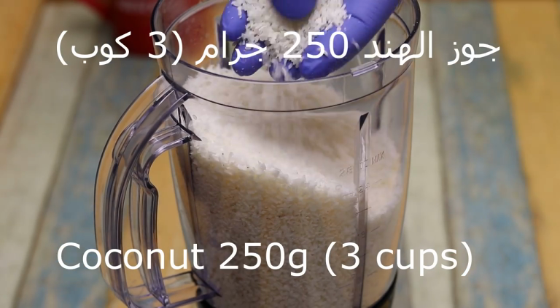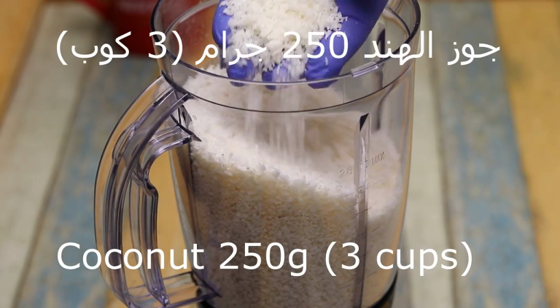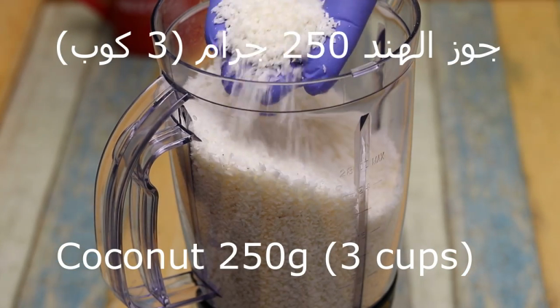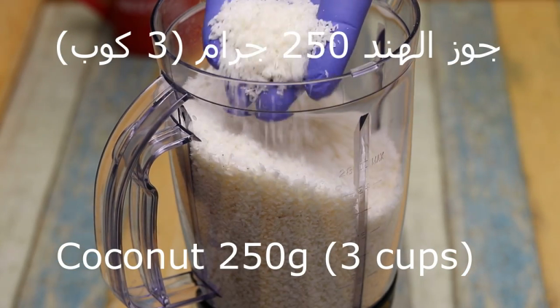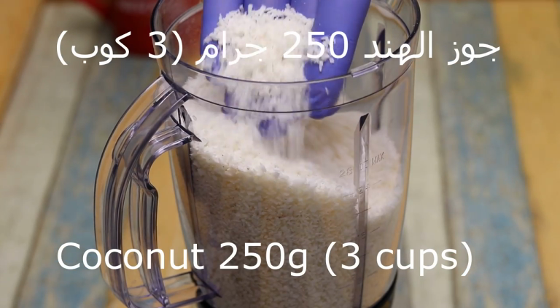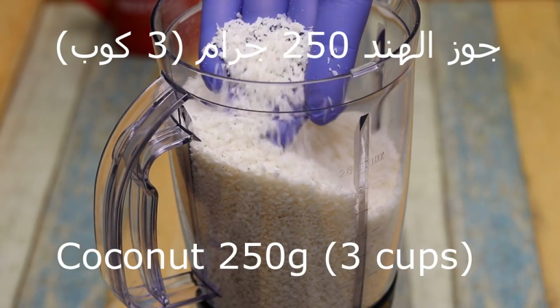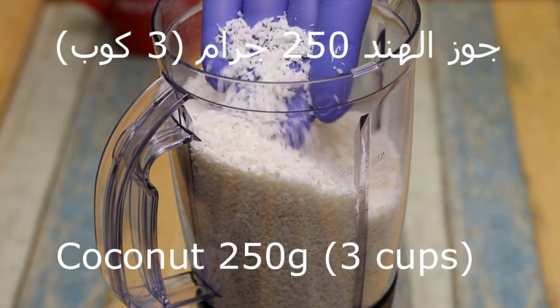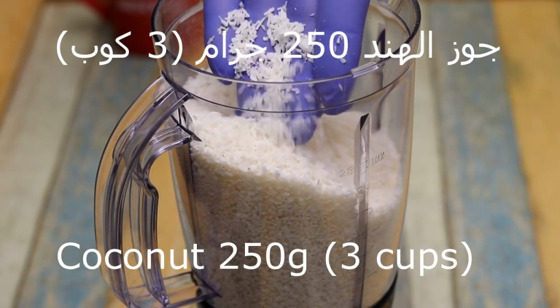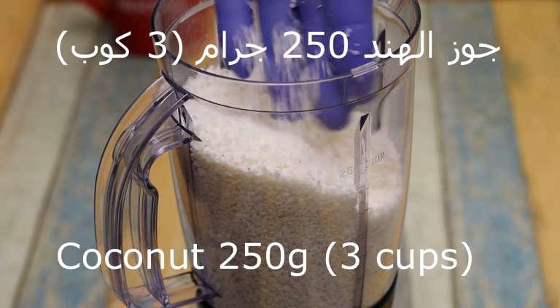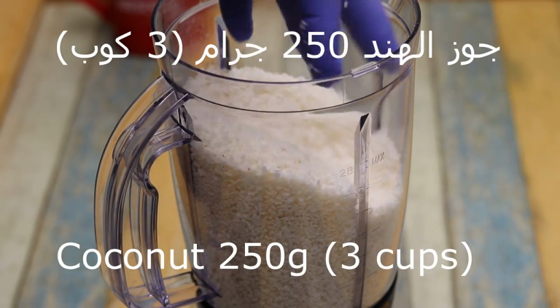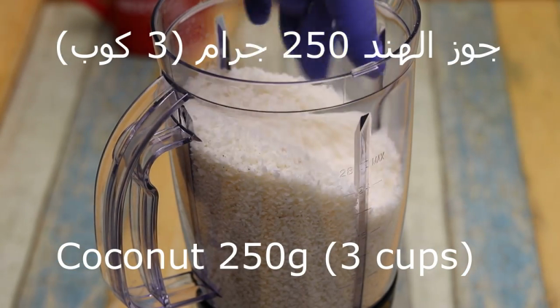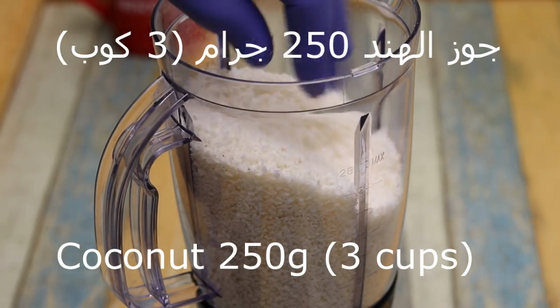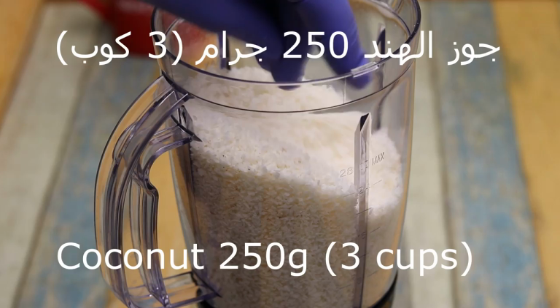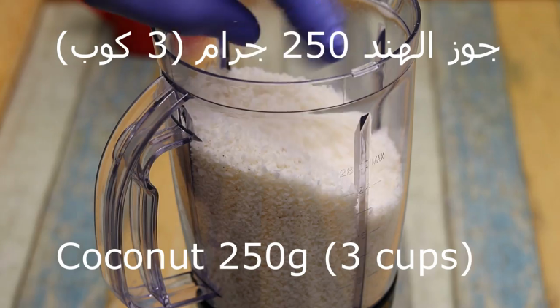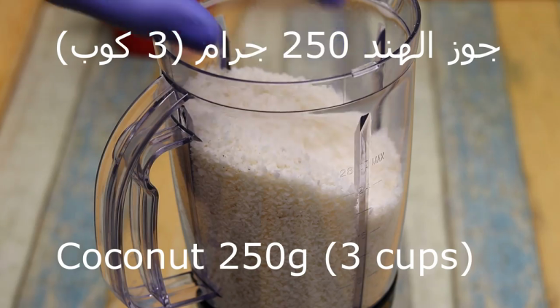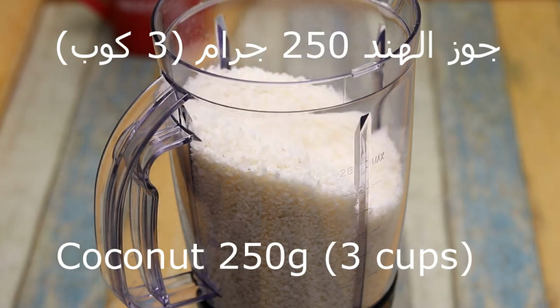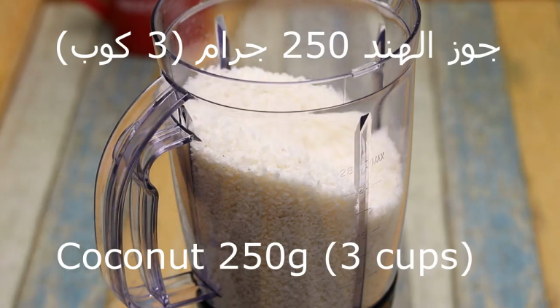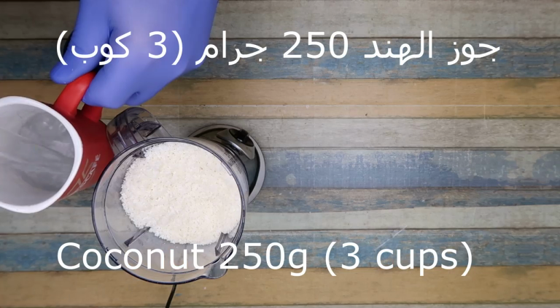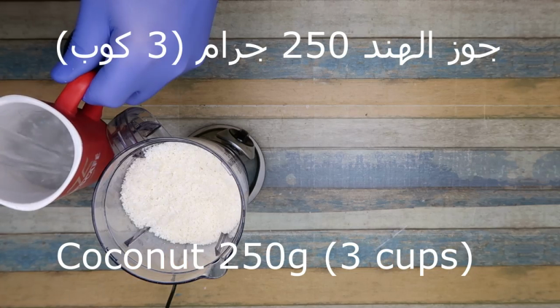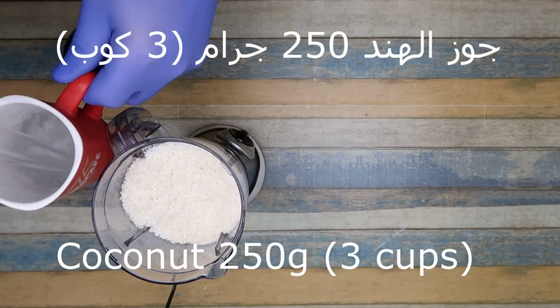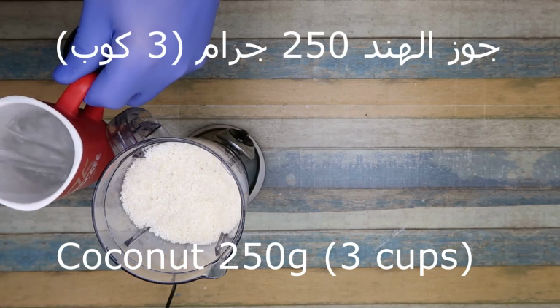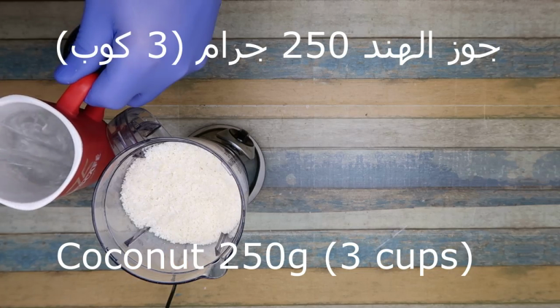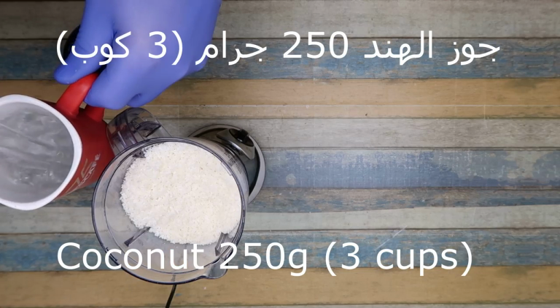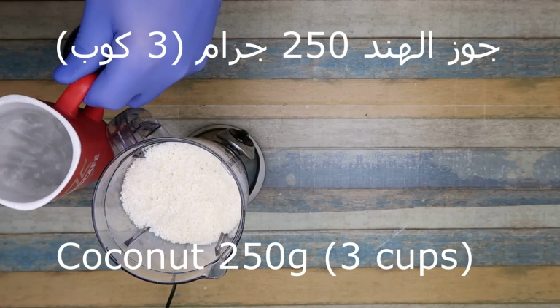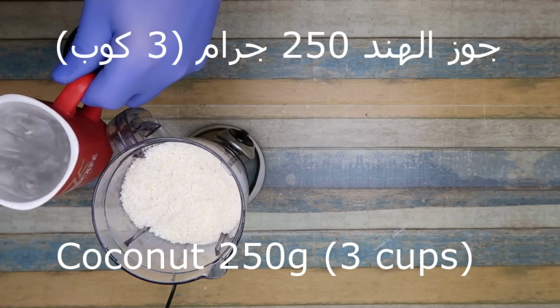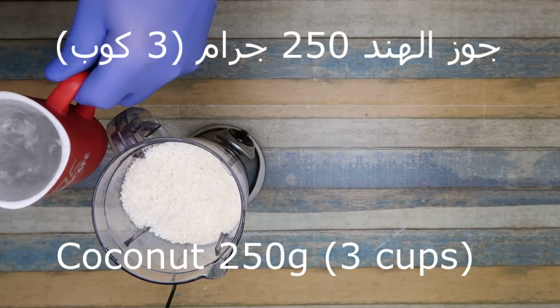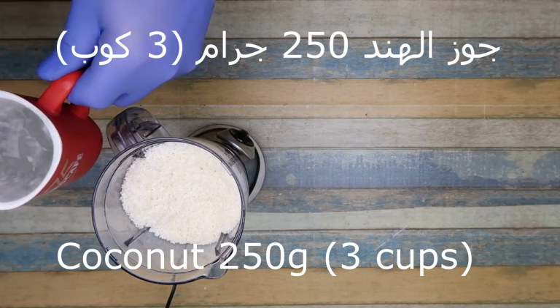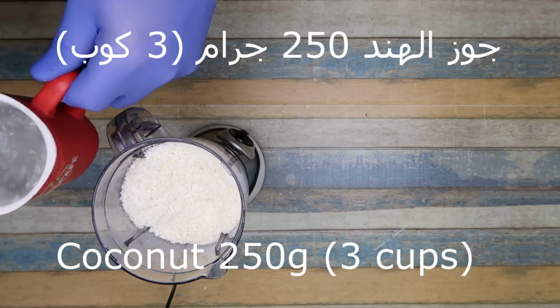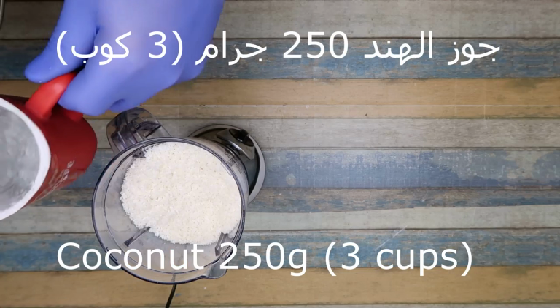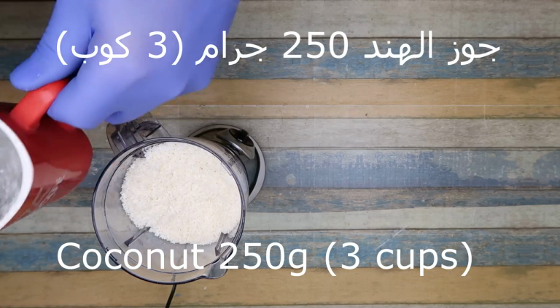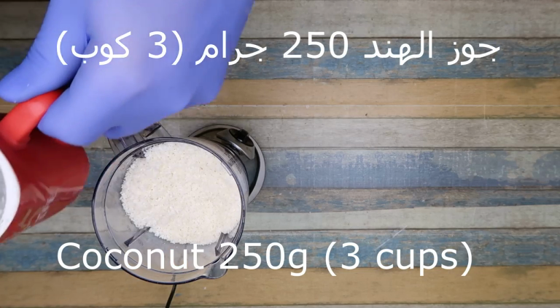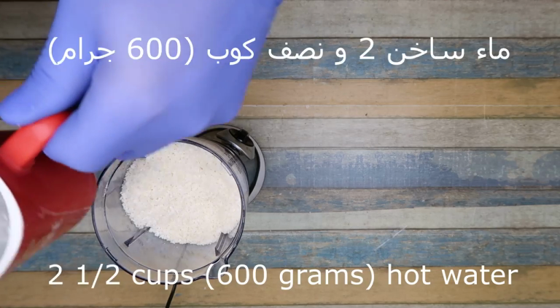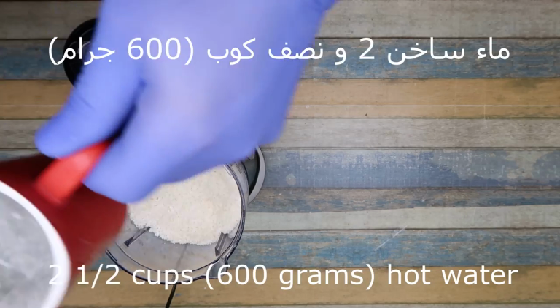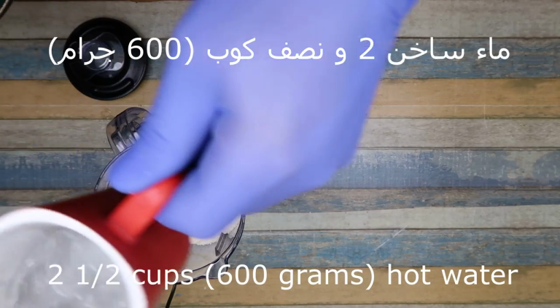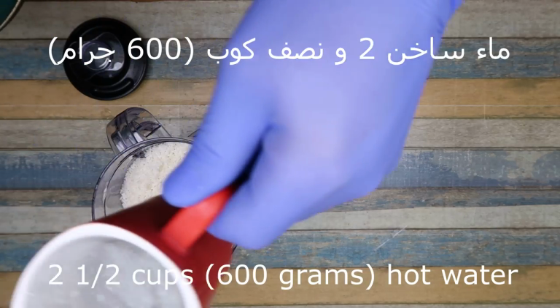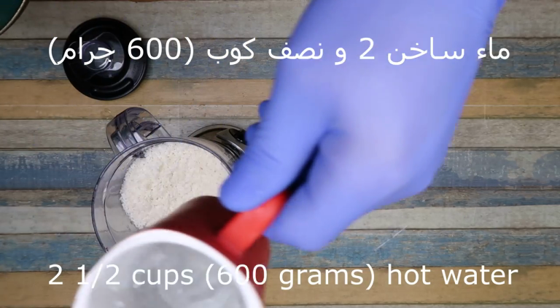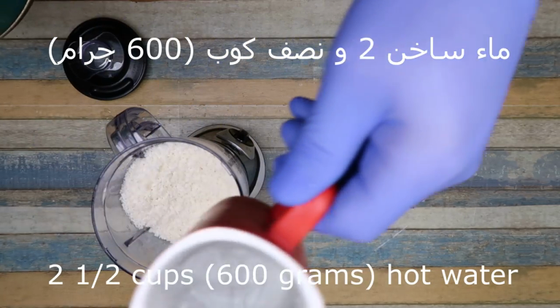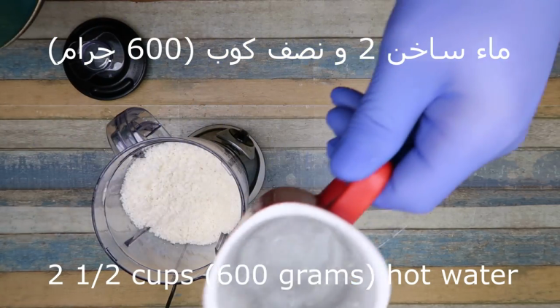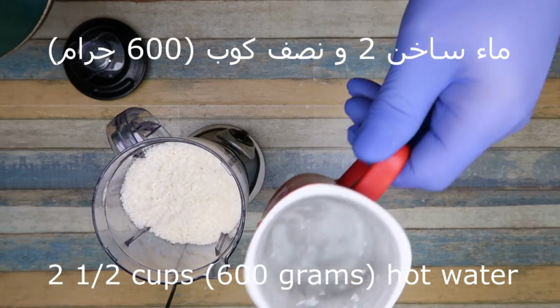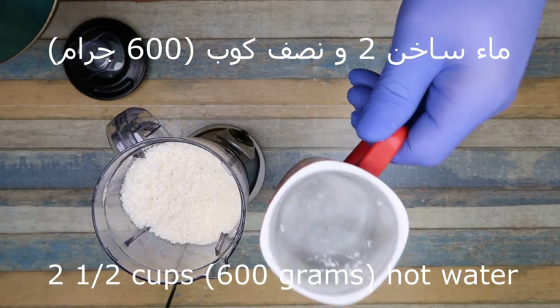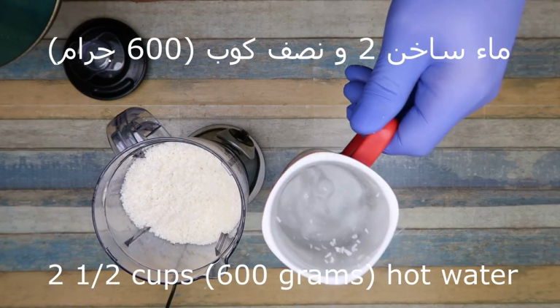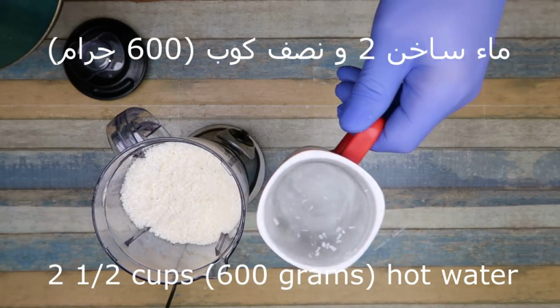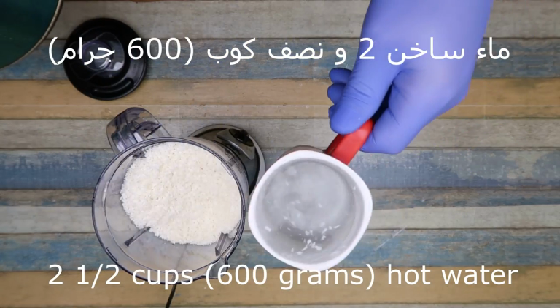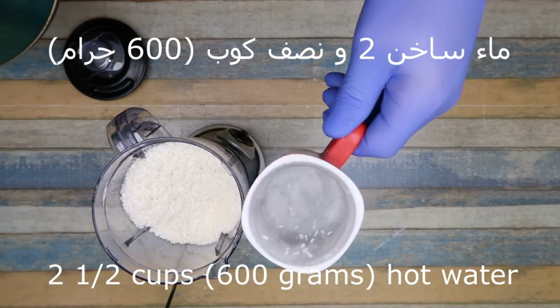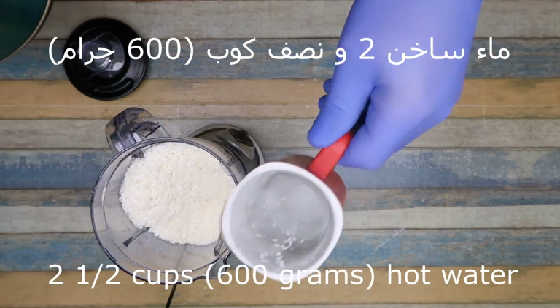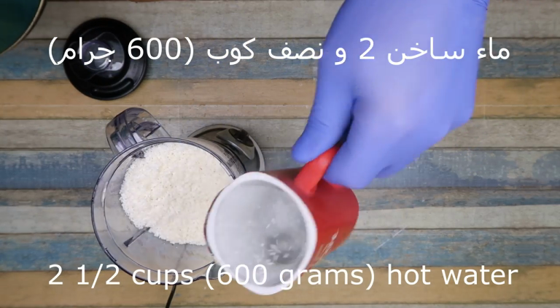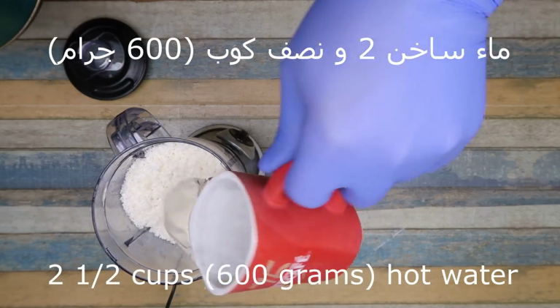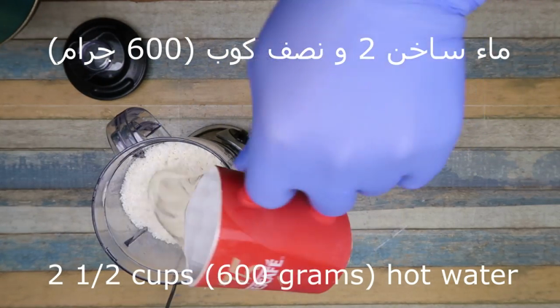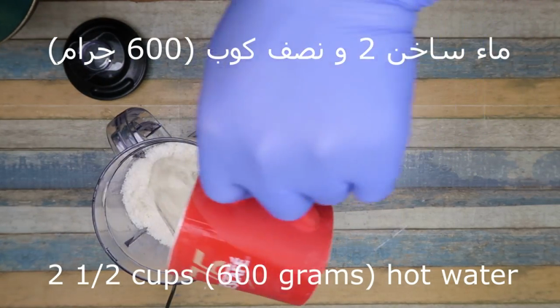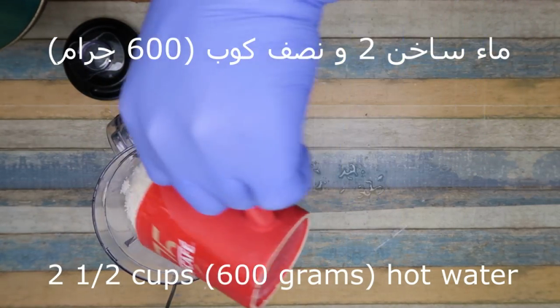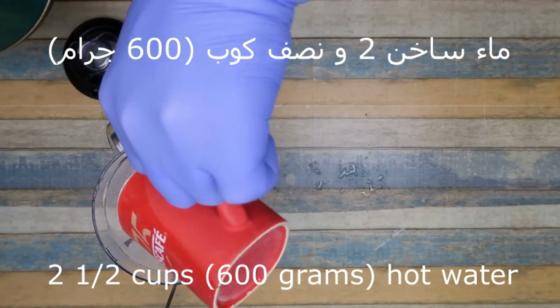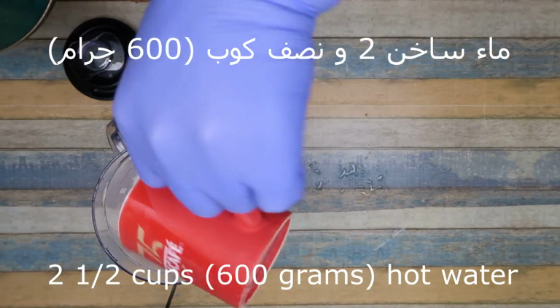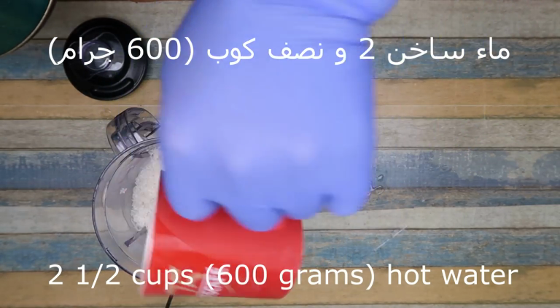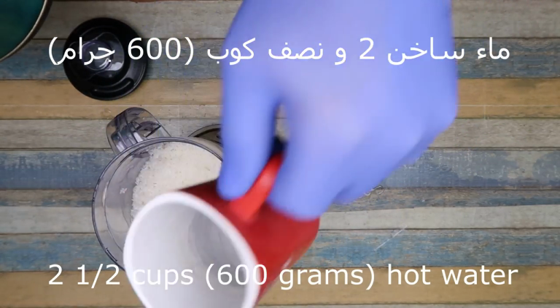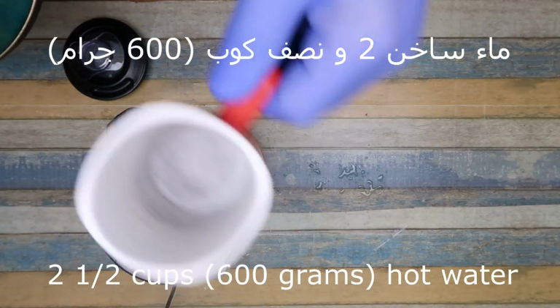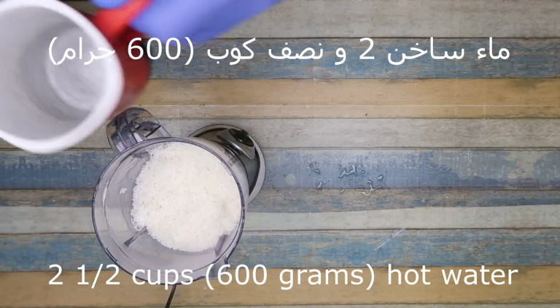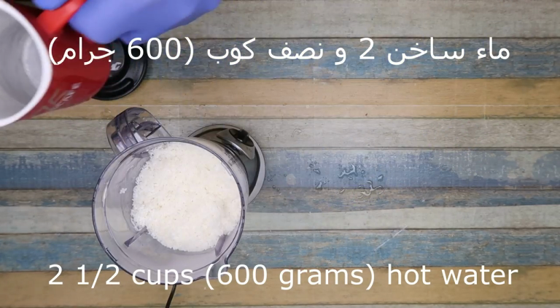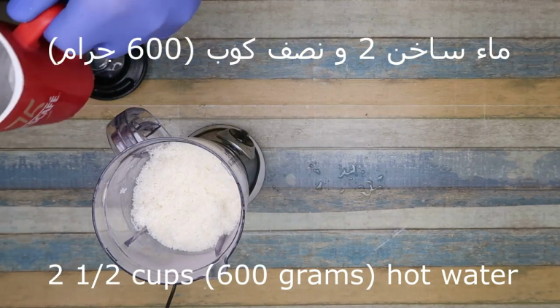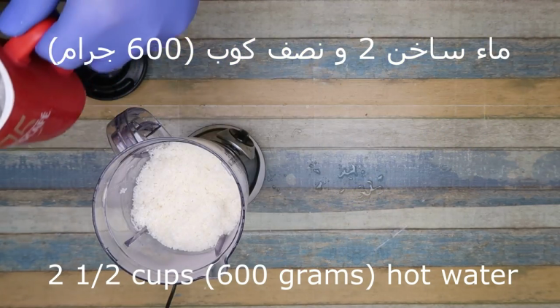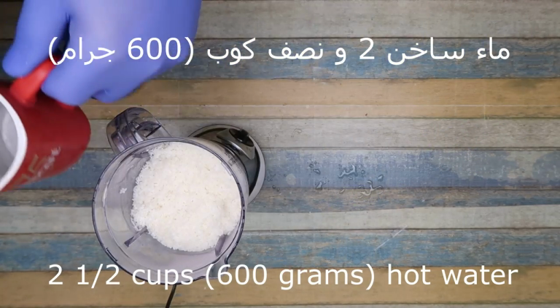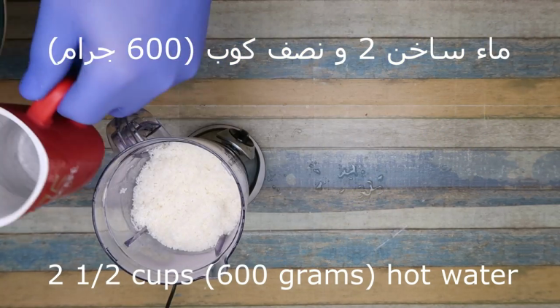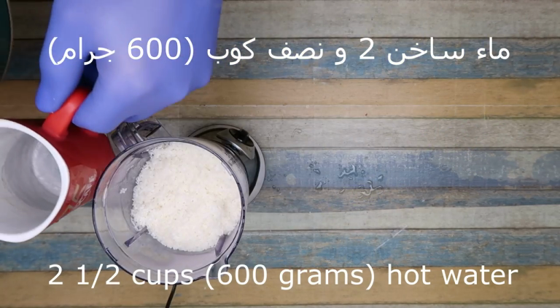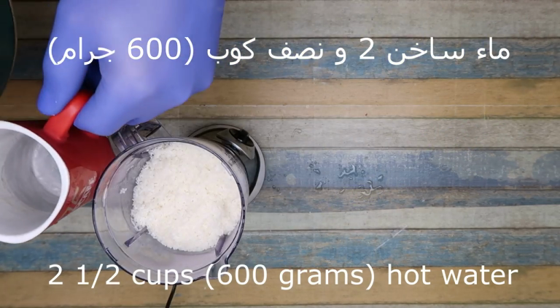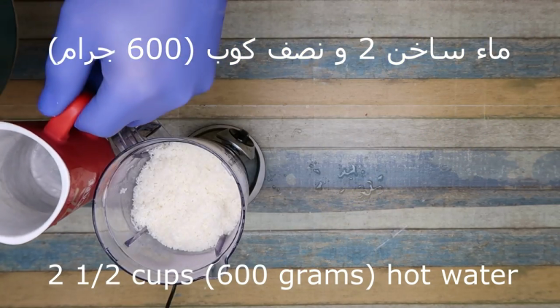250 grams, 3 cubes. 2.5 cubes of salt, 600 grams.